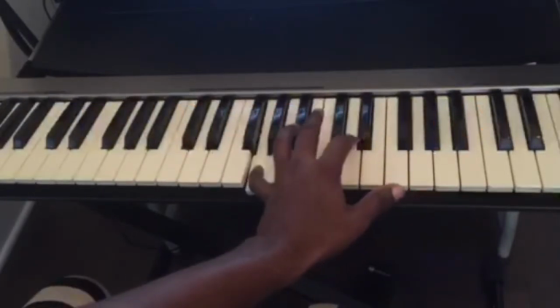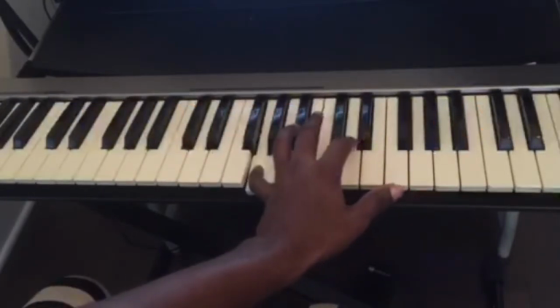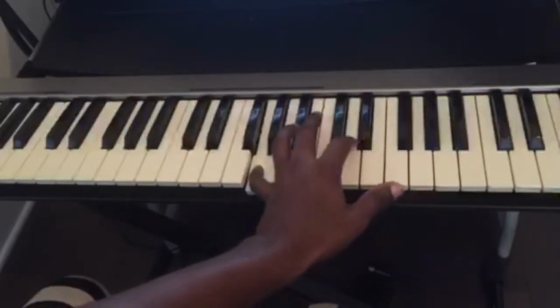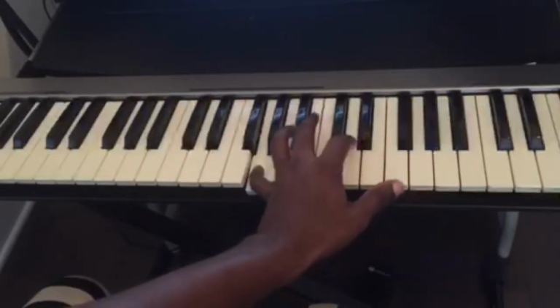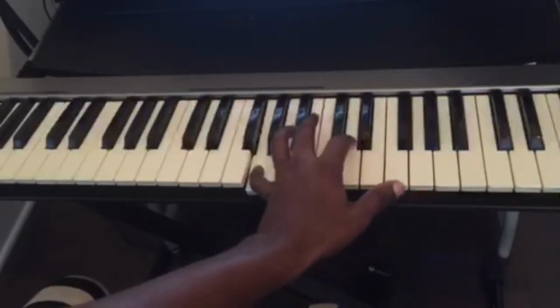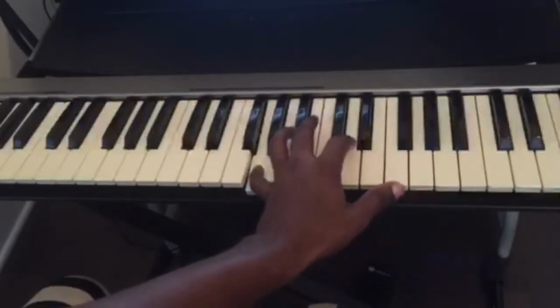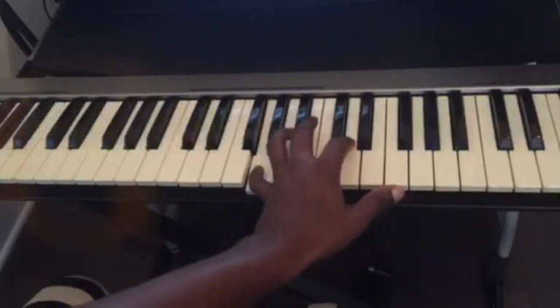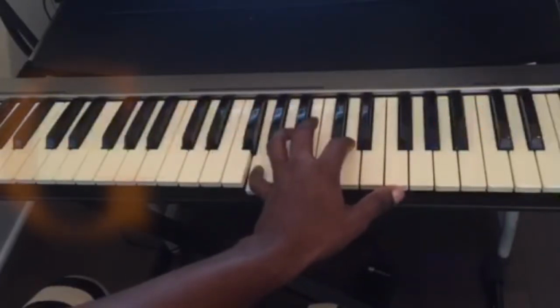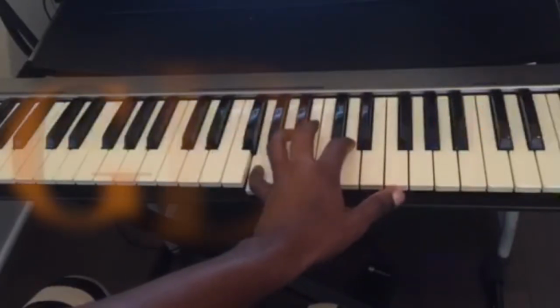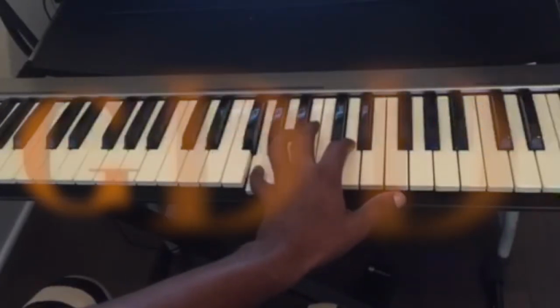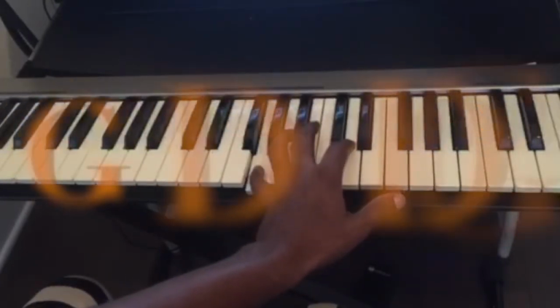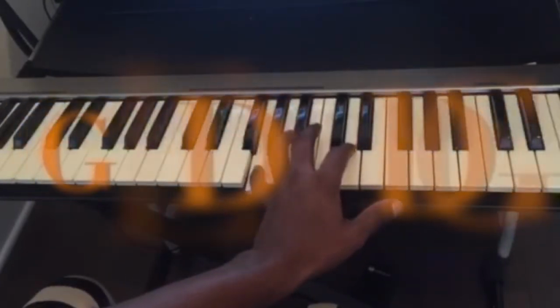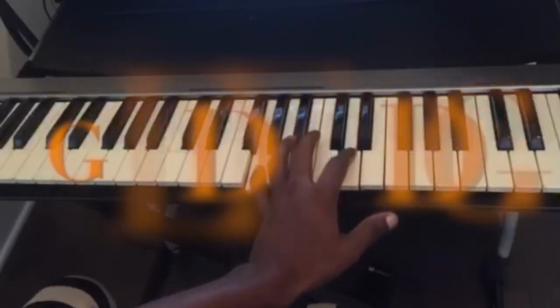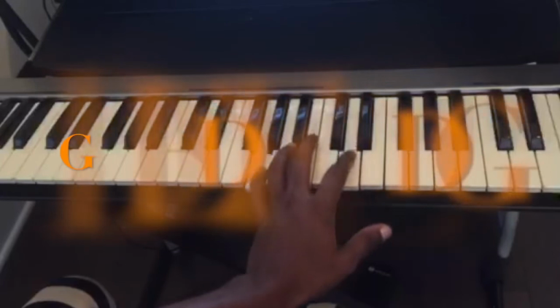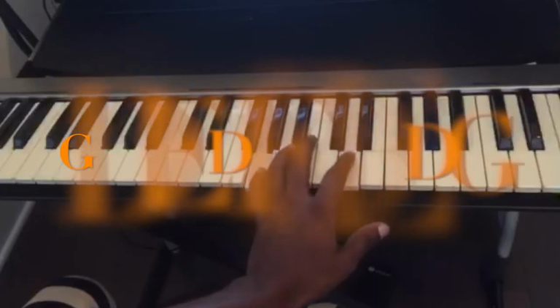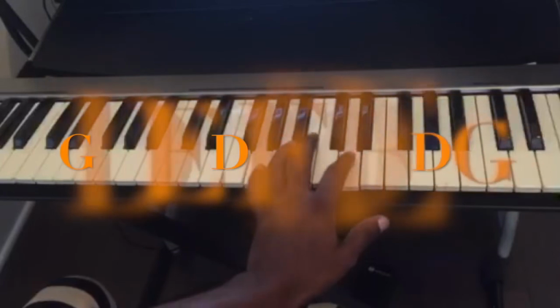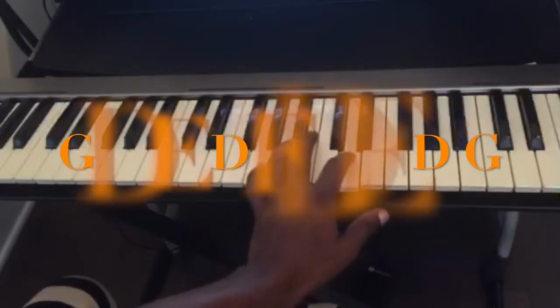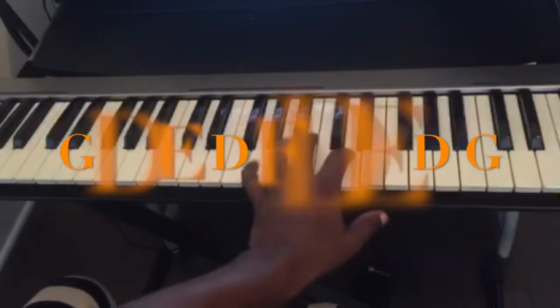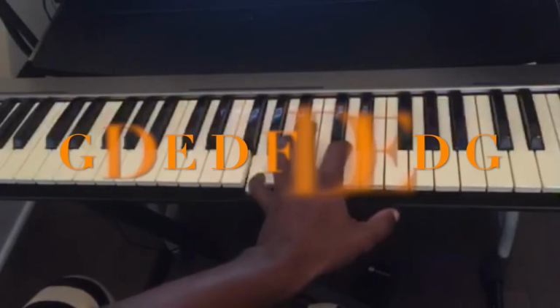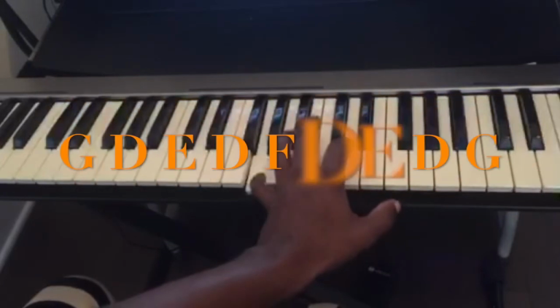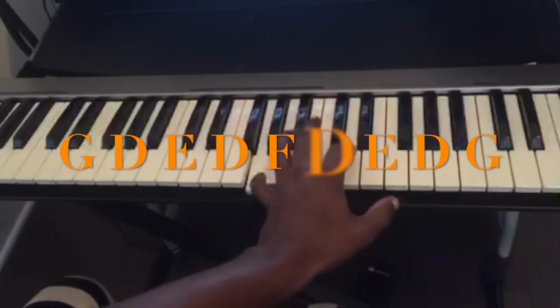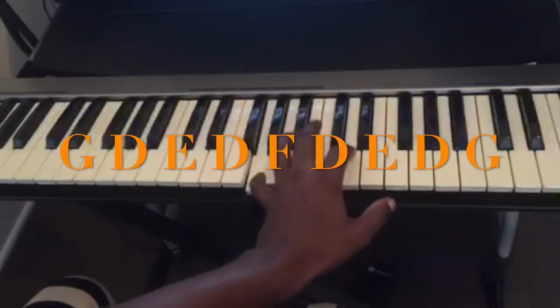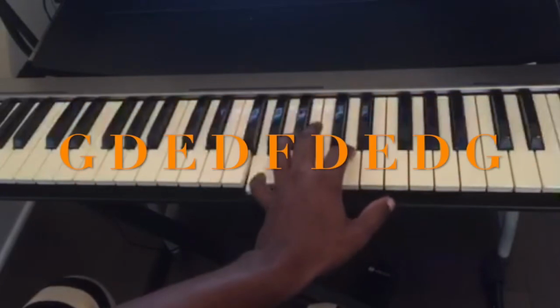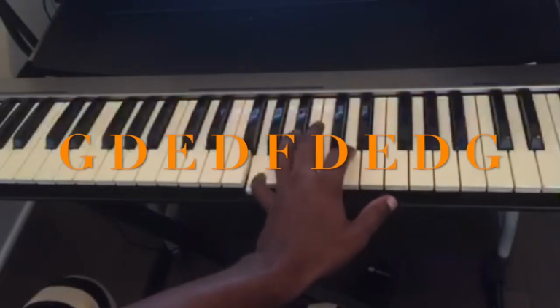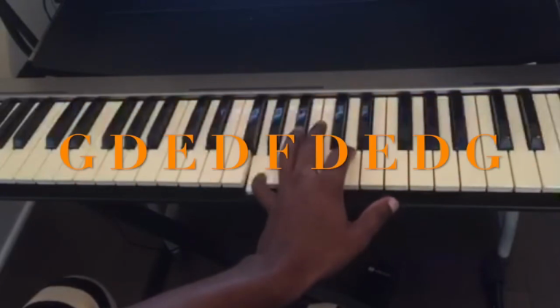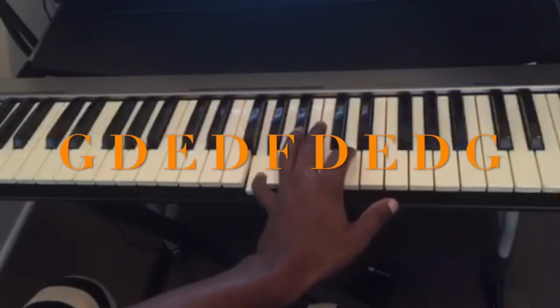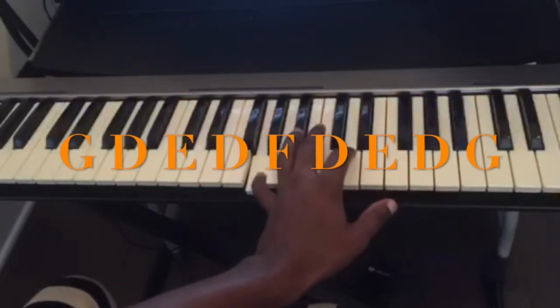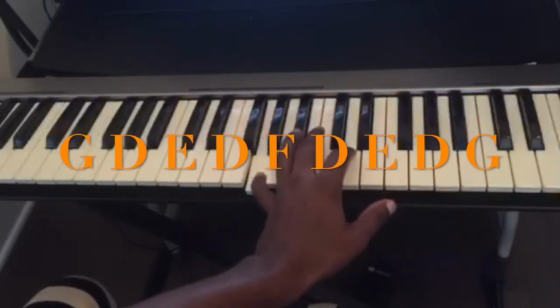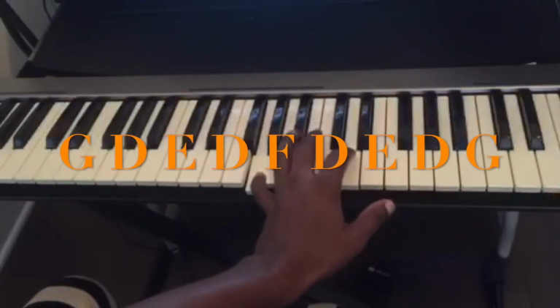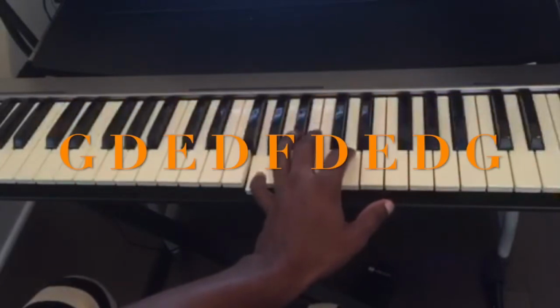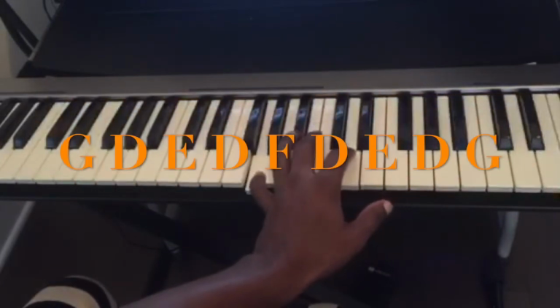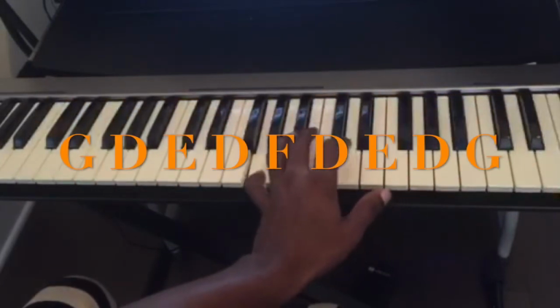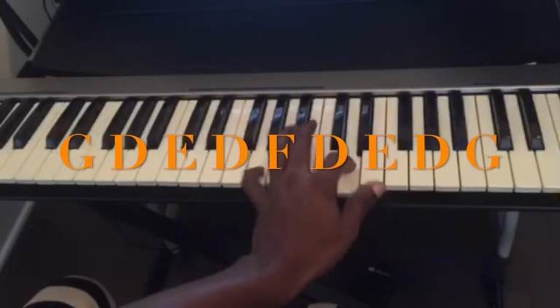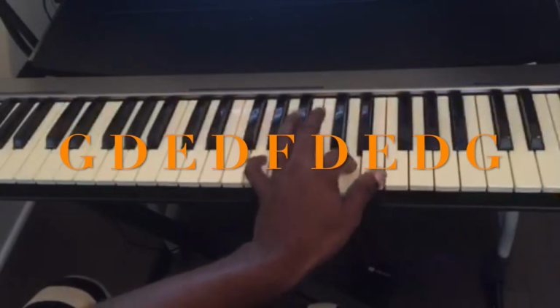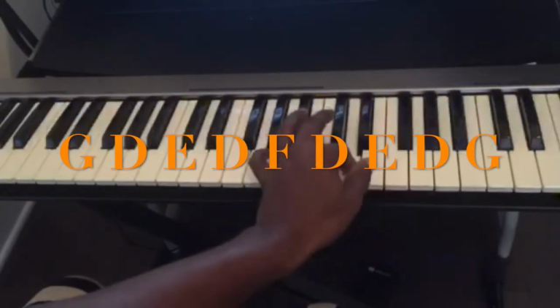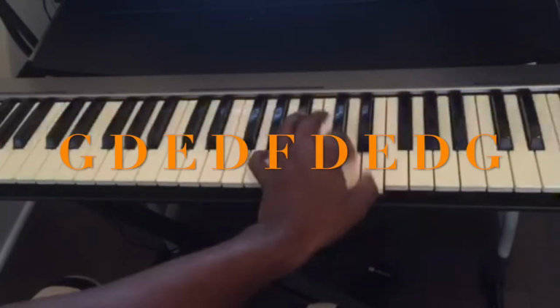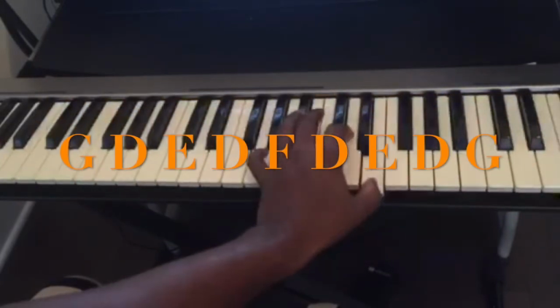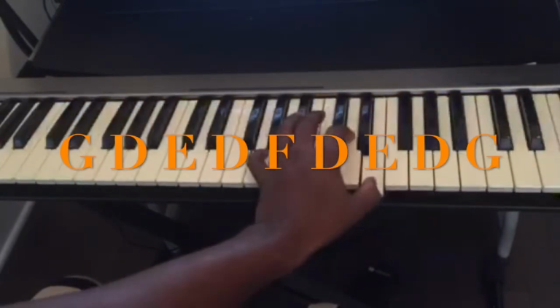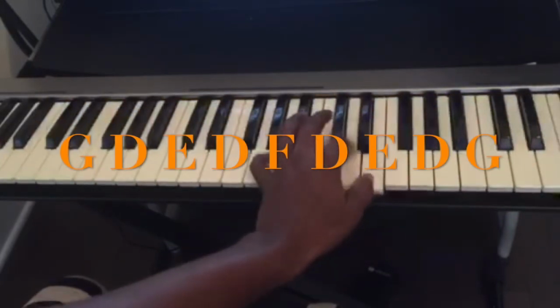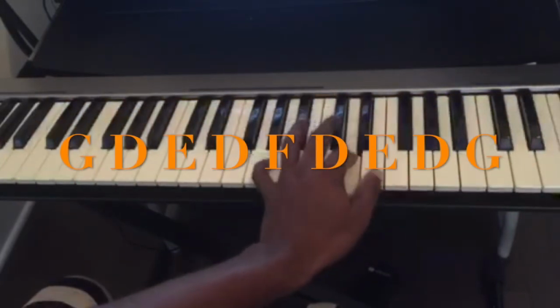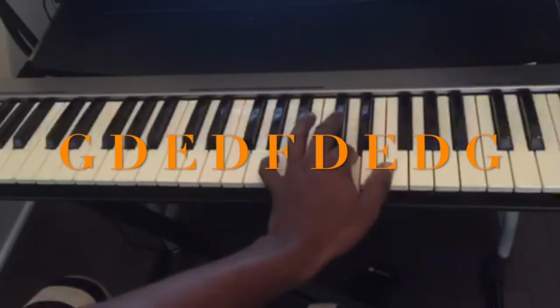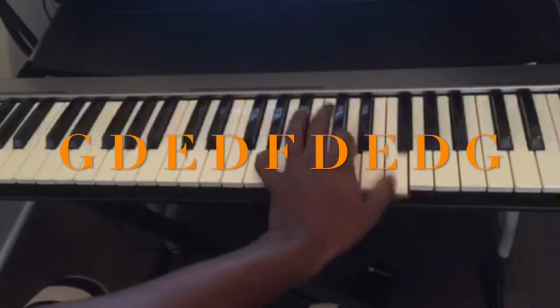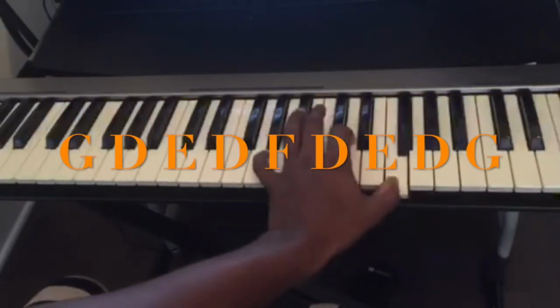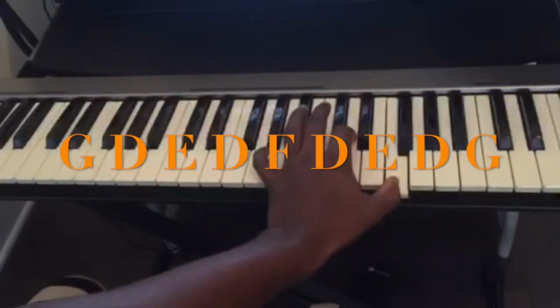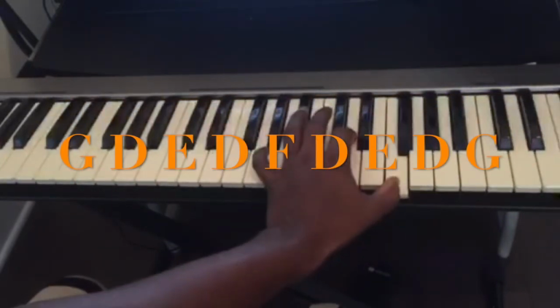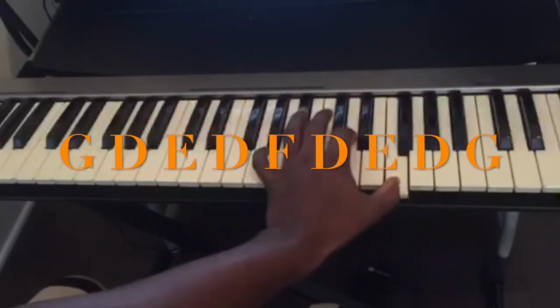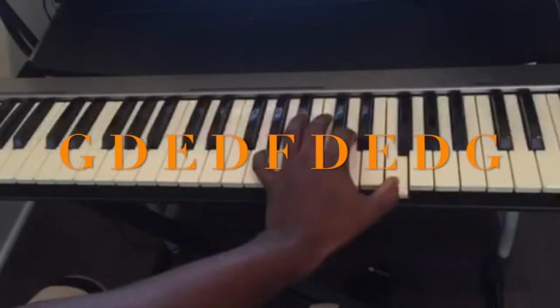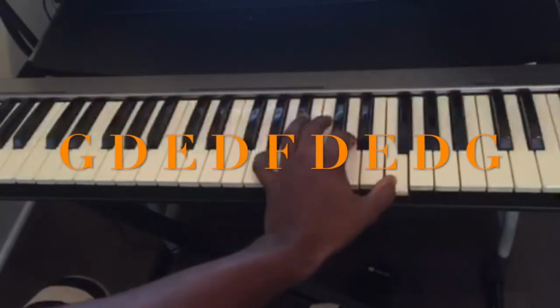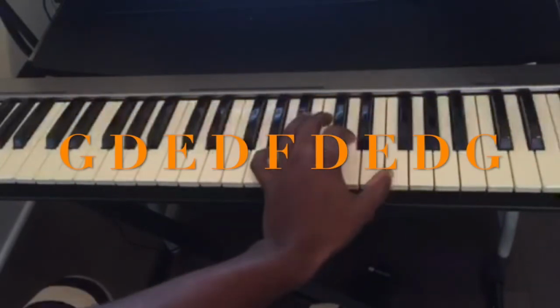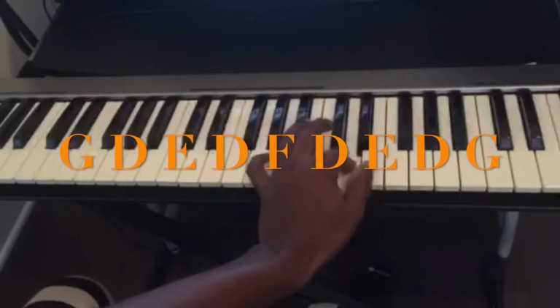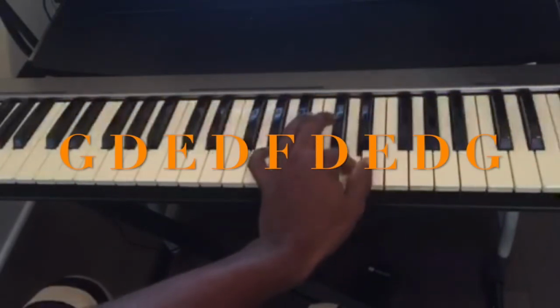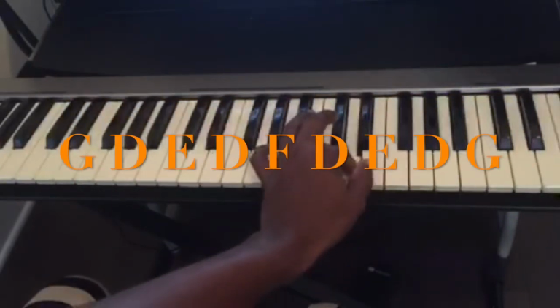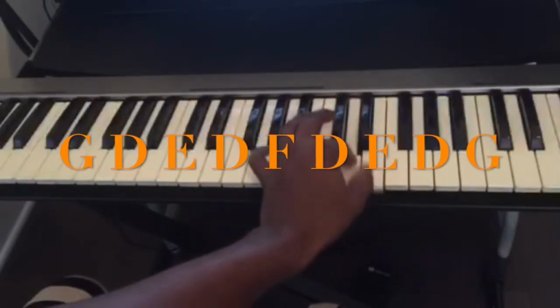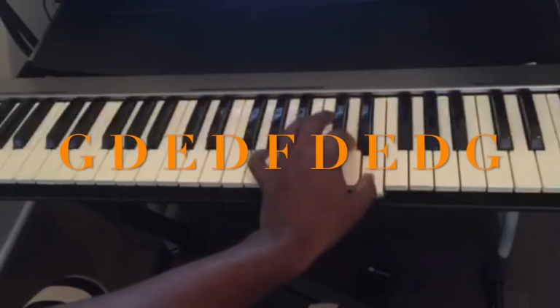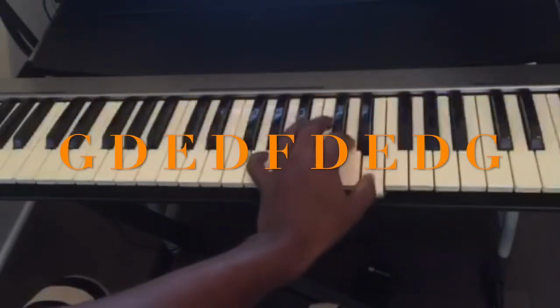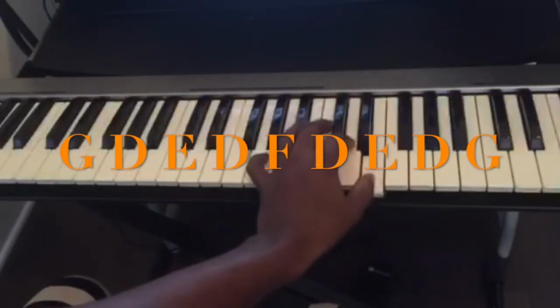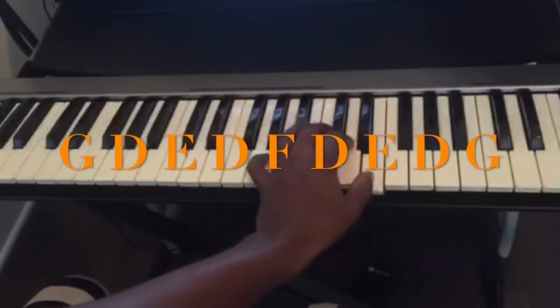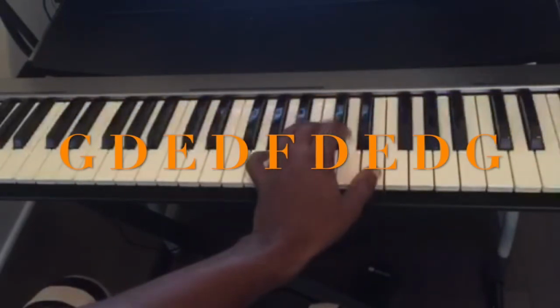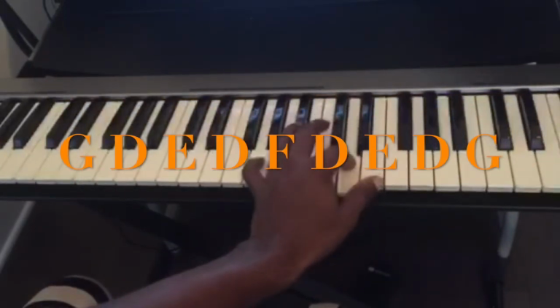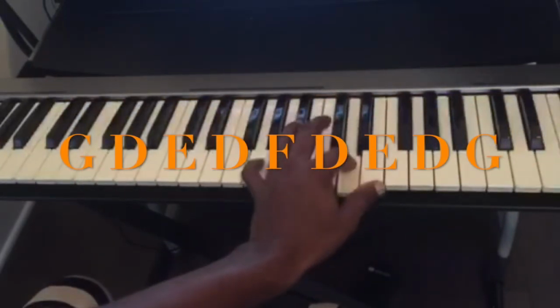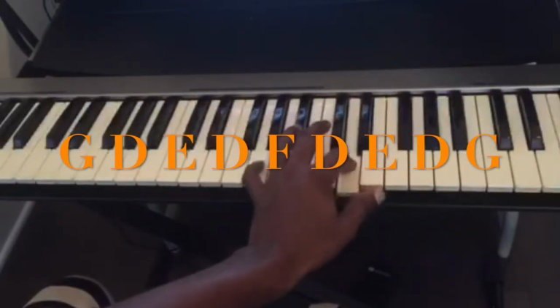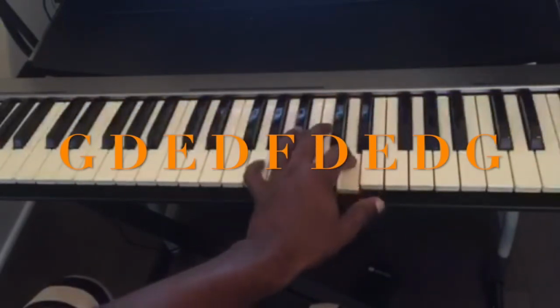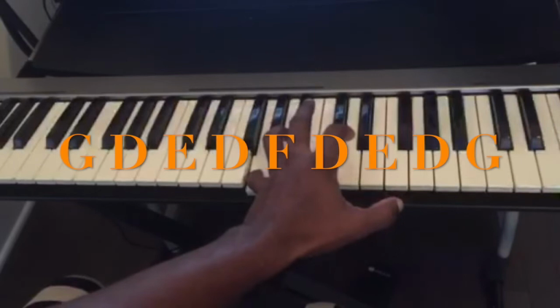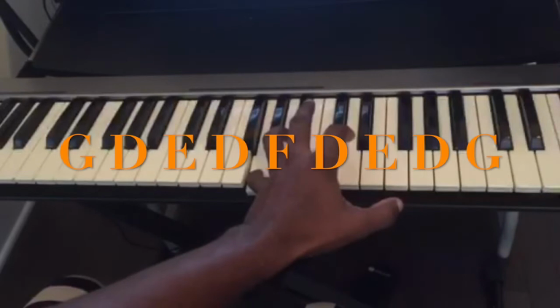Same thing for G. The notes are: G, D, E, D, F, D, E, D, G.